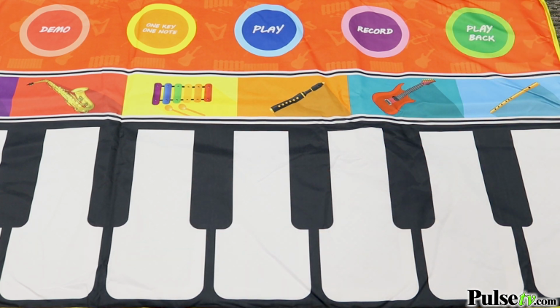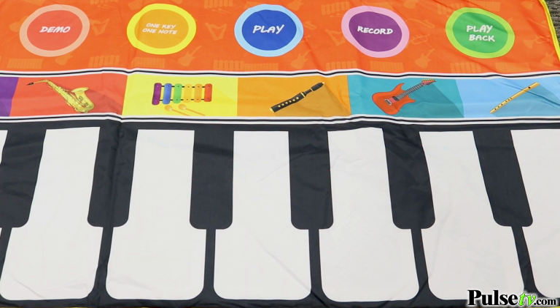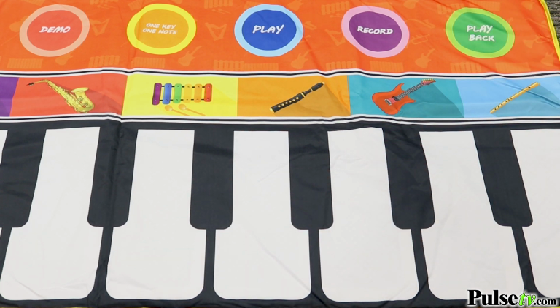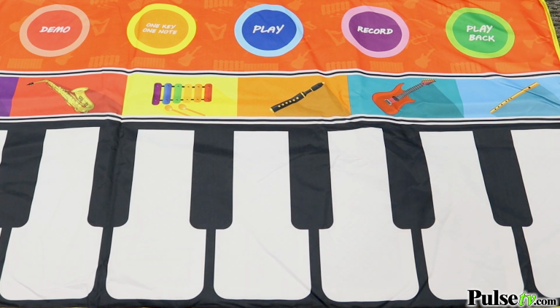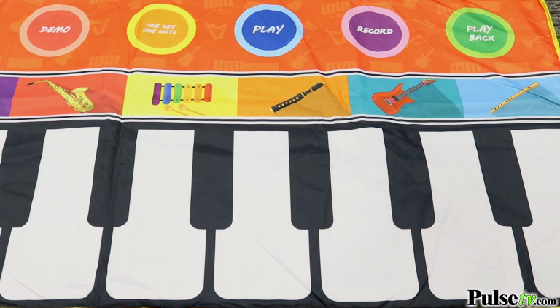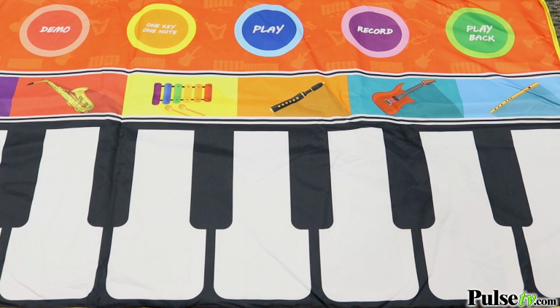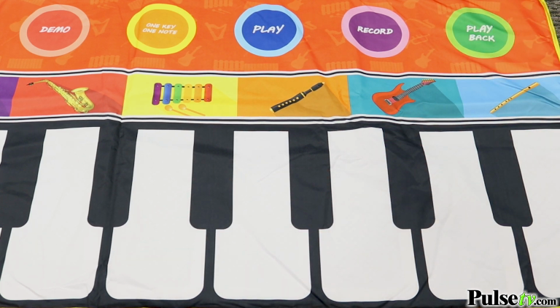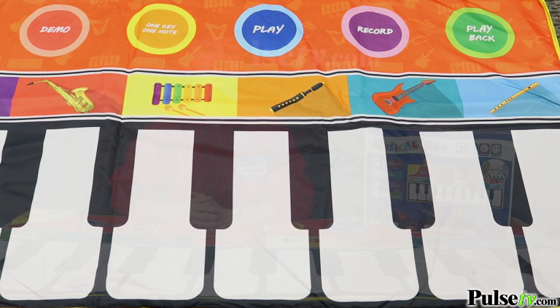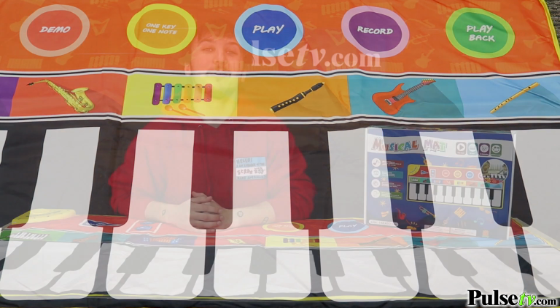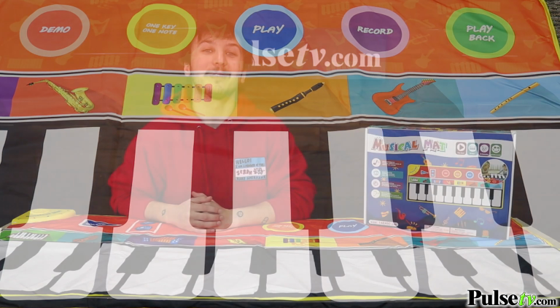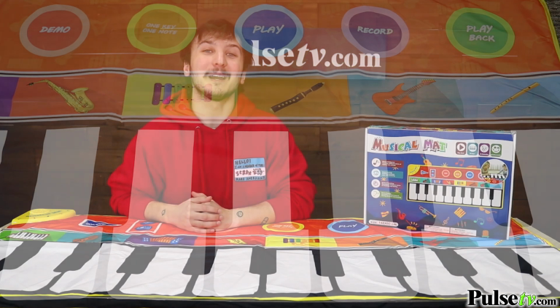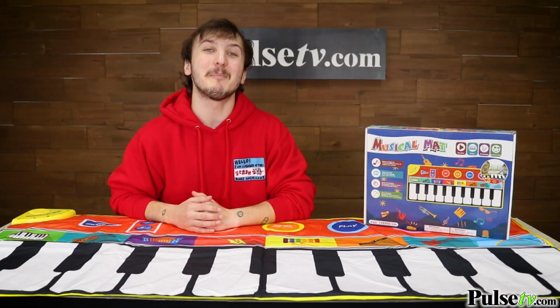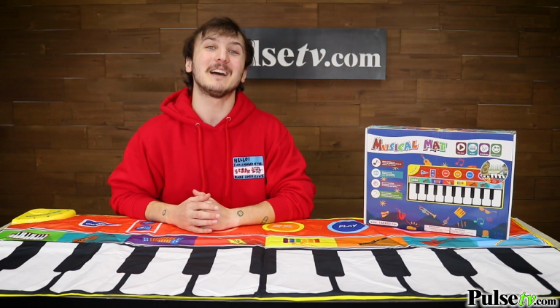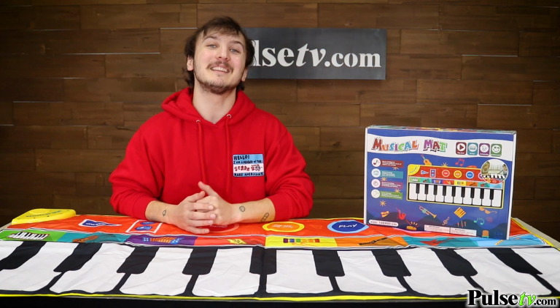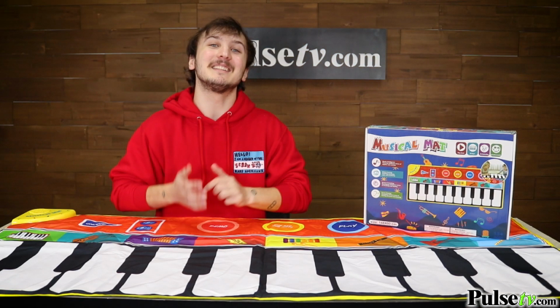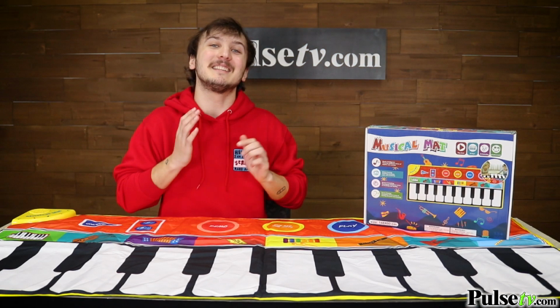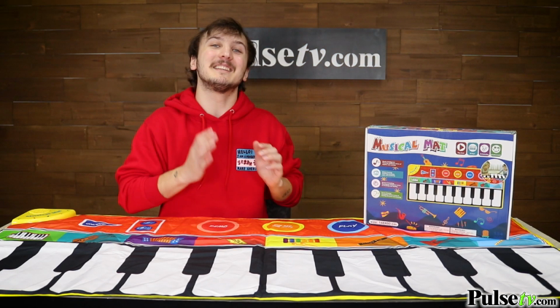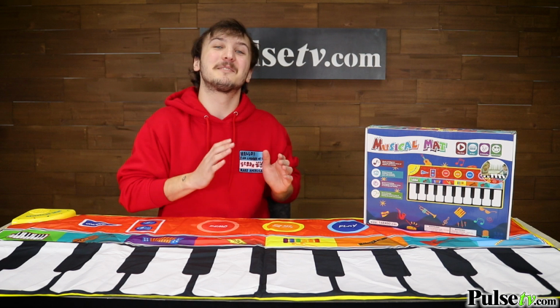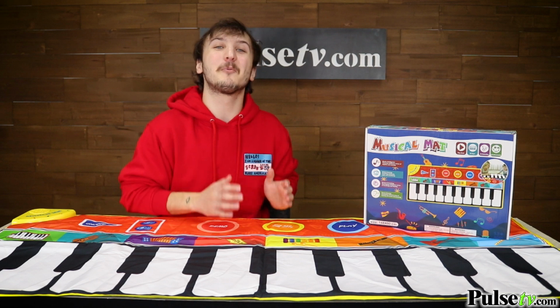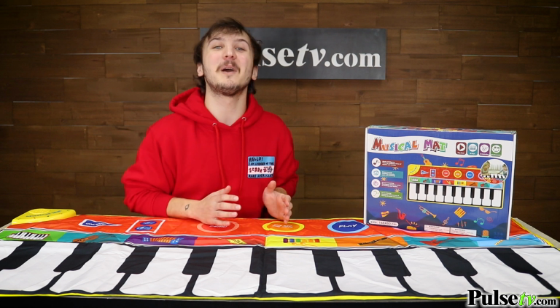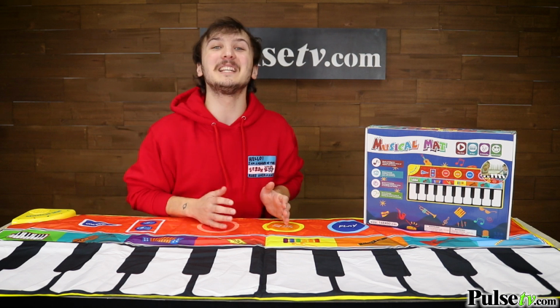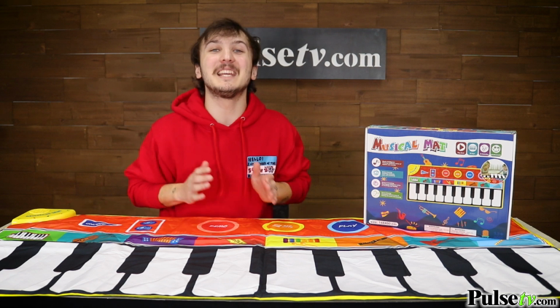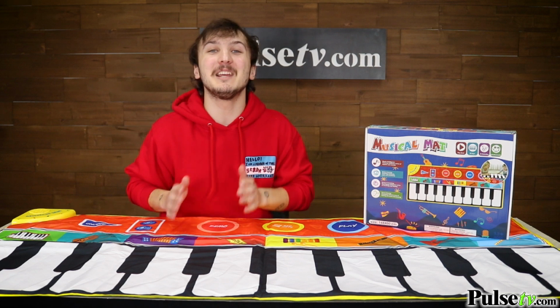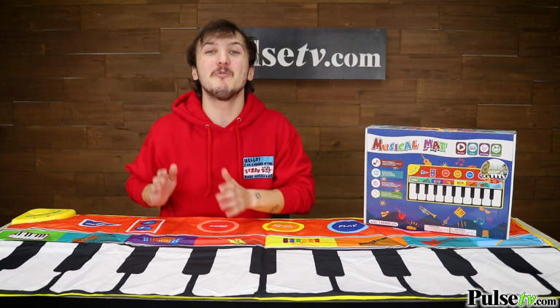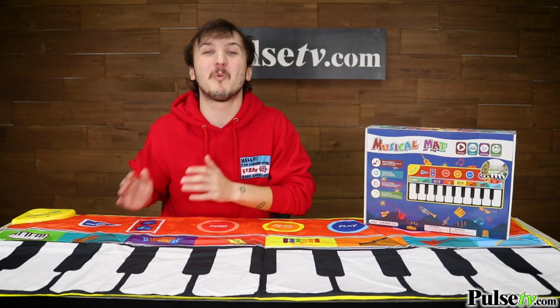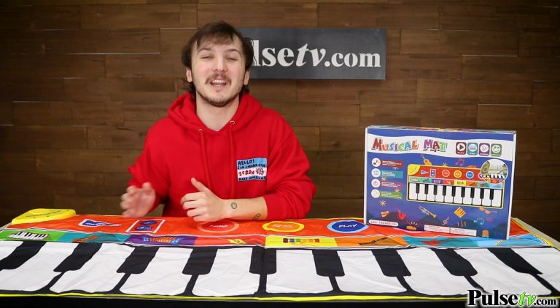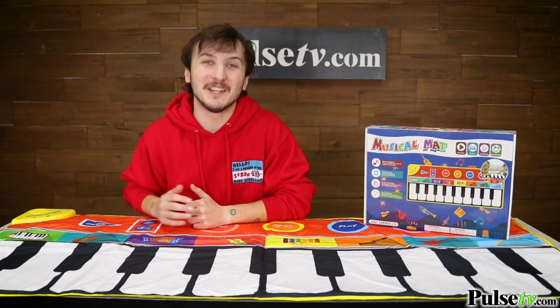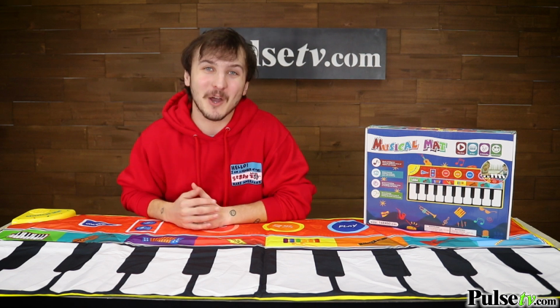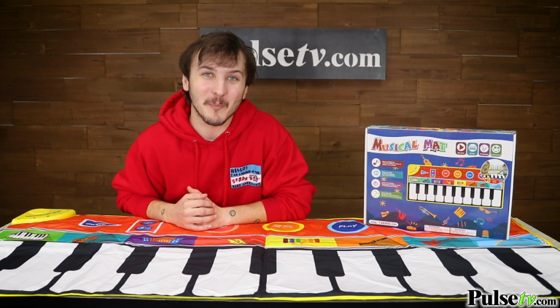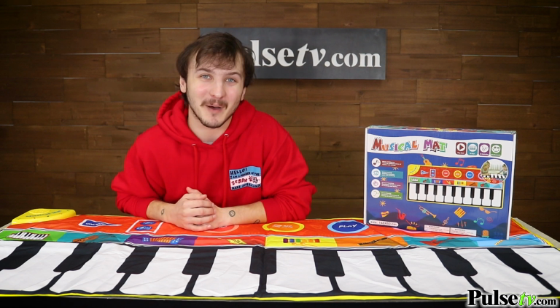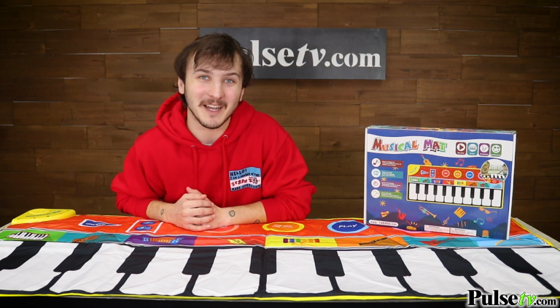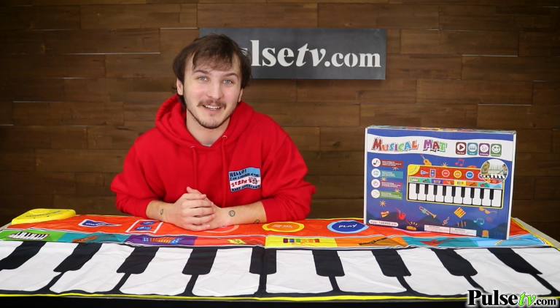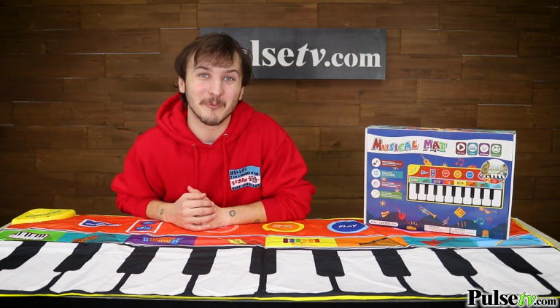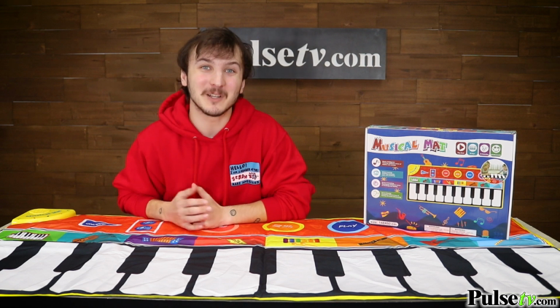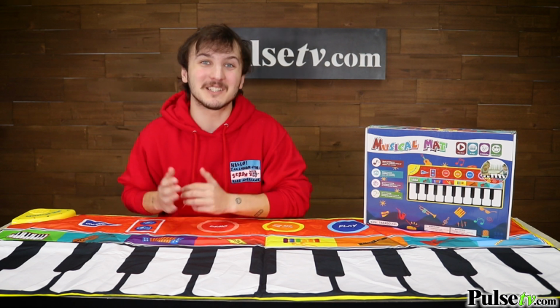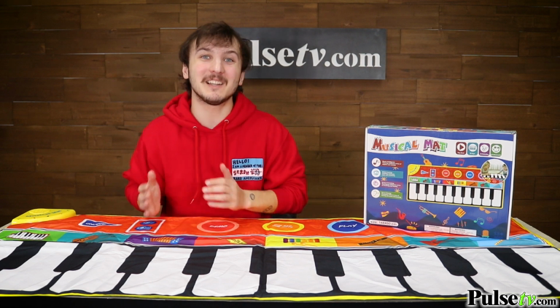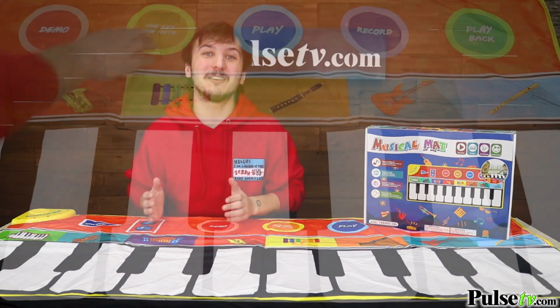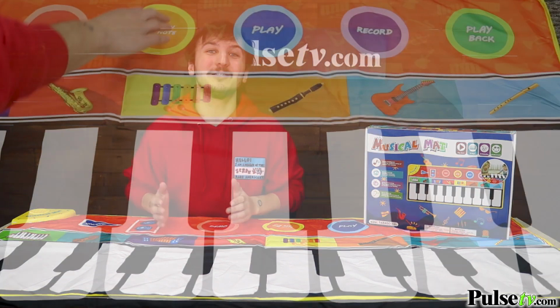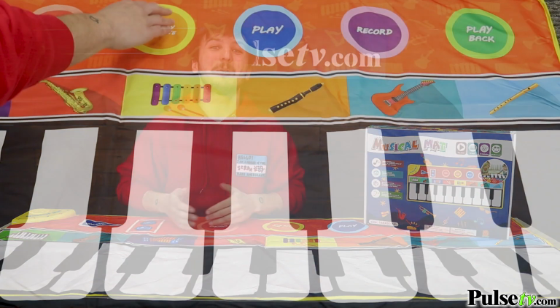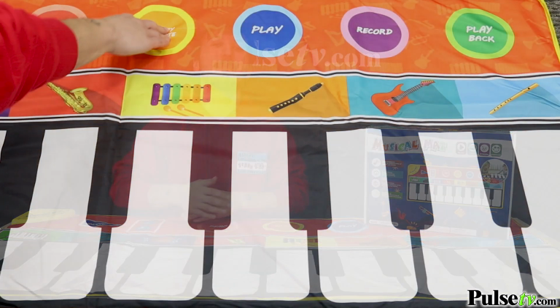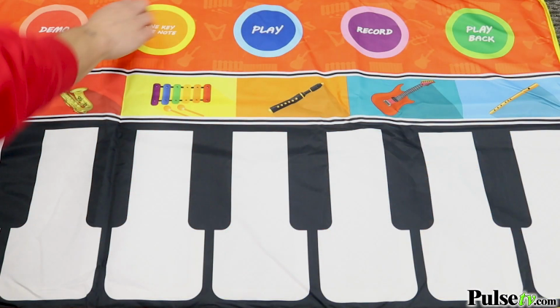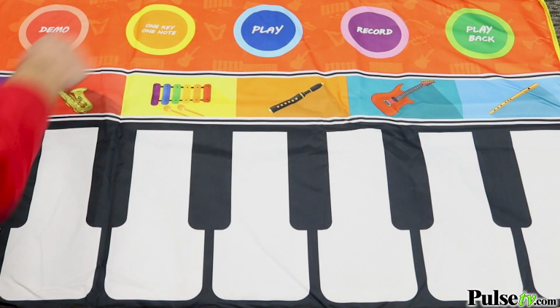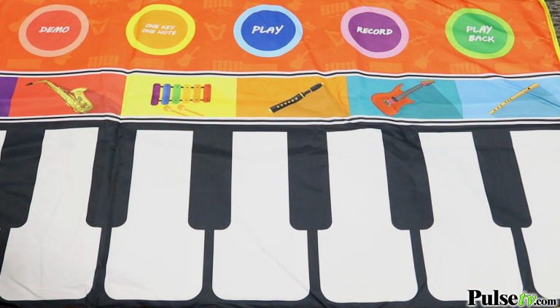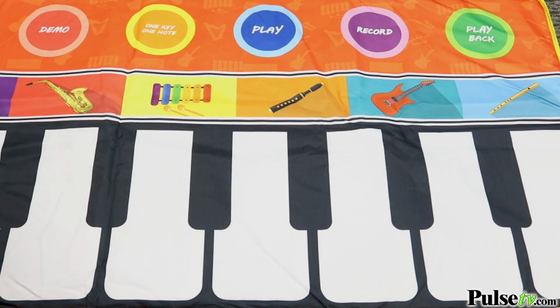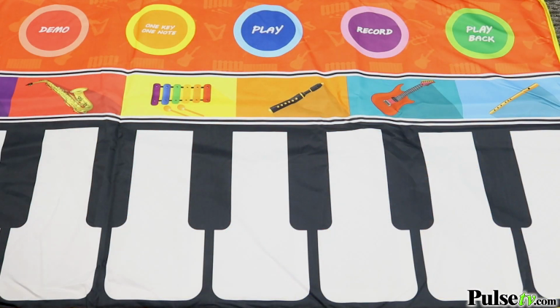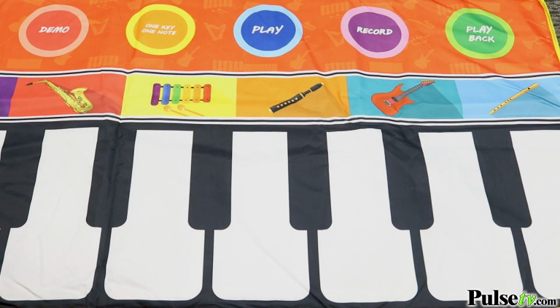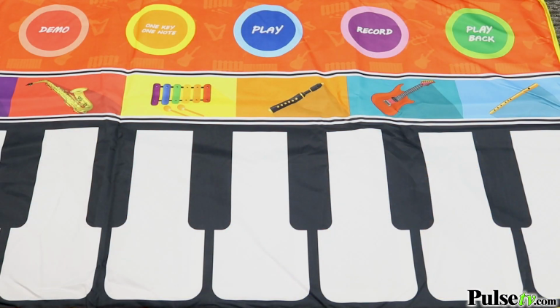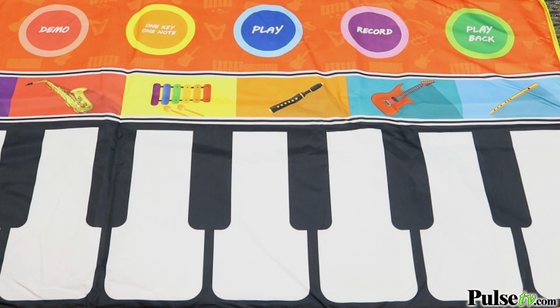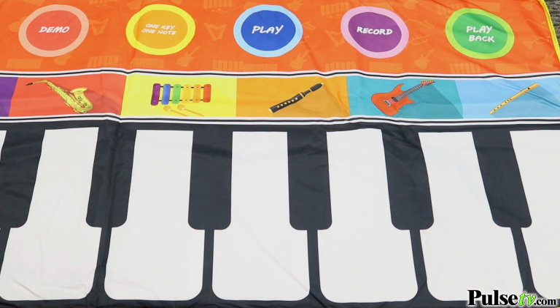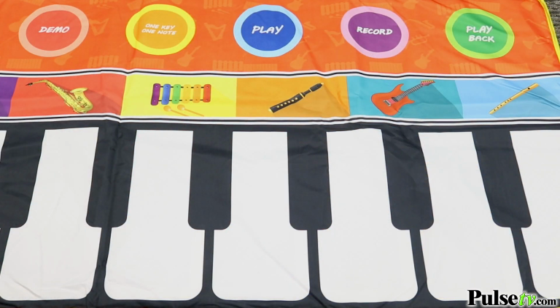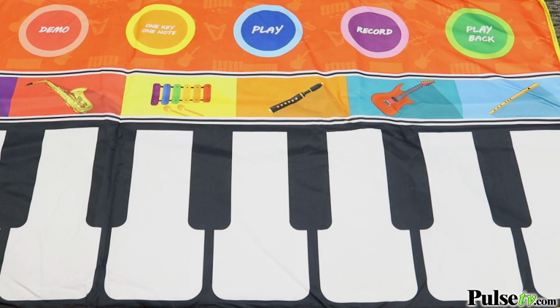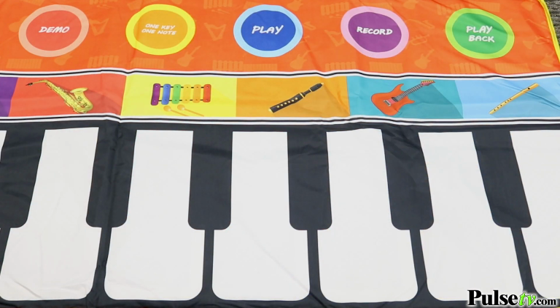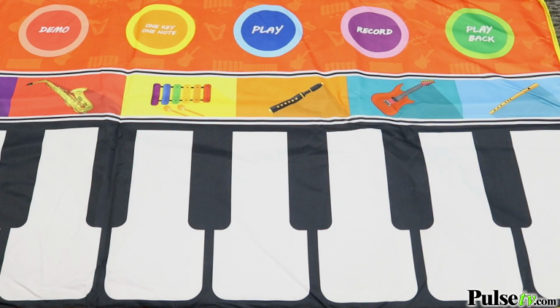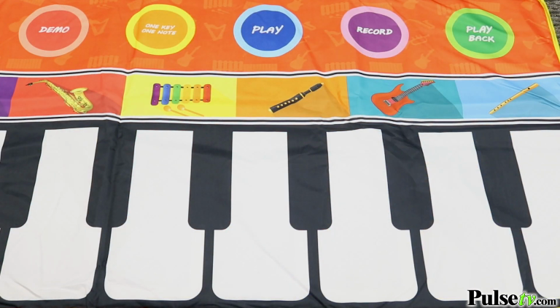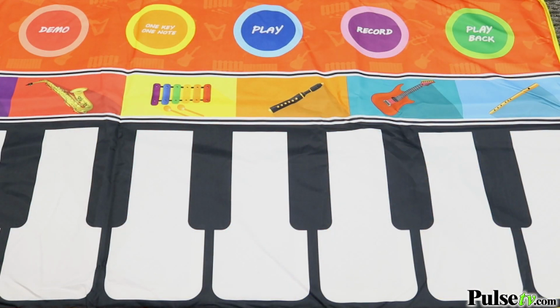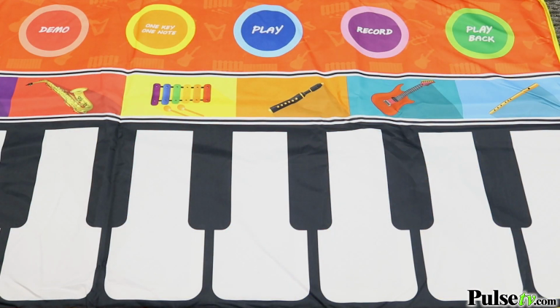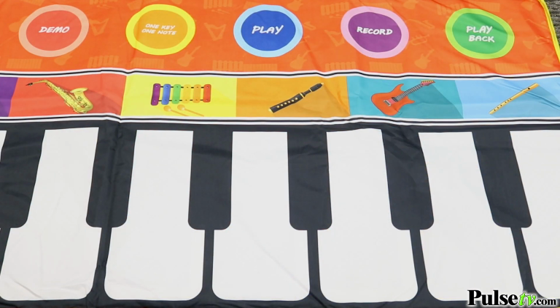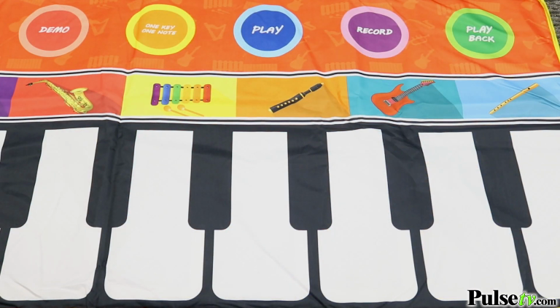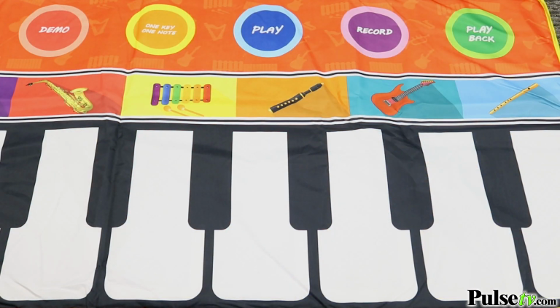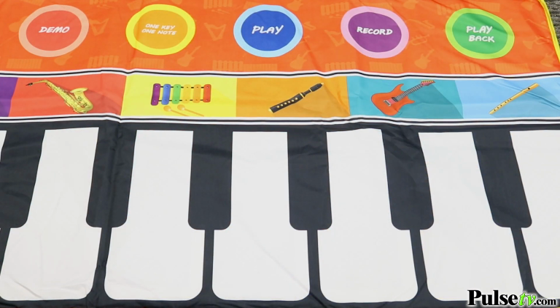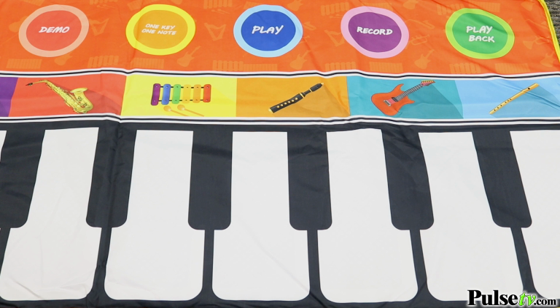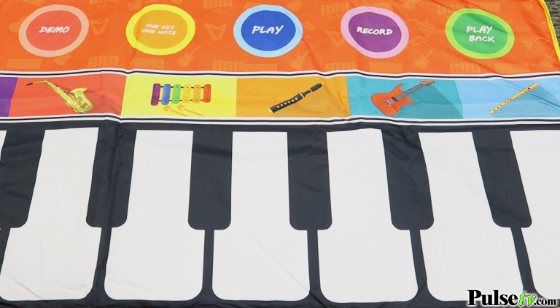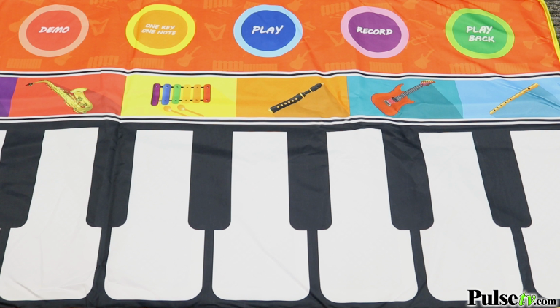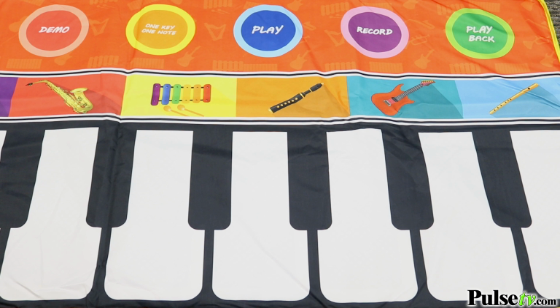Another cool thing about this is the one key one note button, which allows you to play full songs by pressing singular keys.